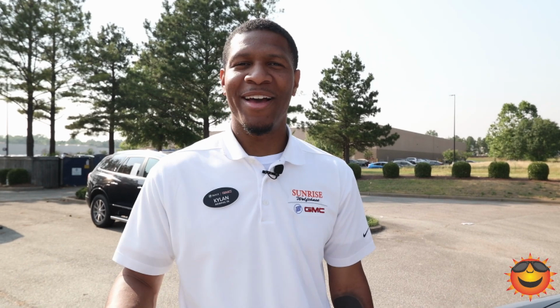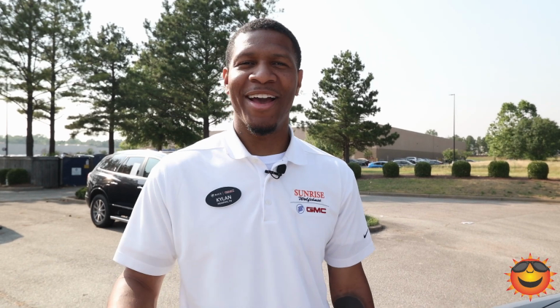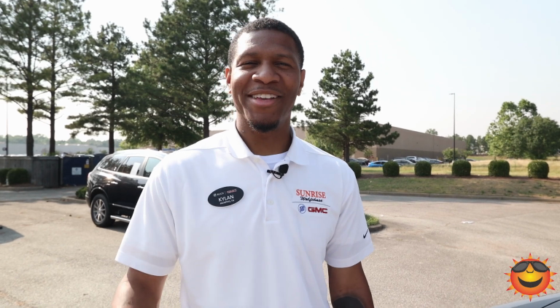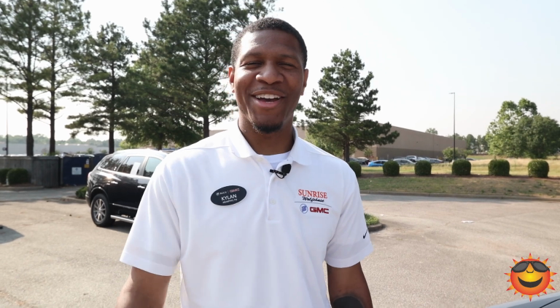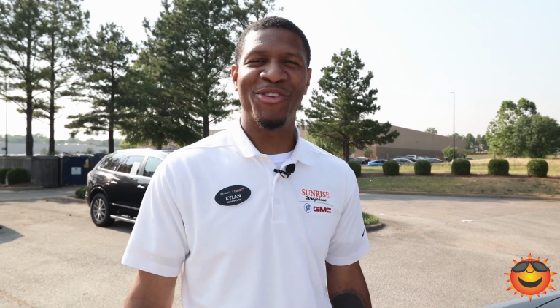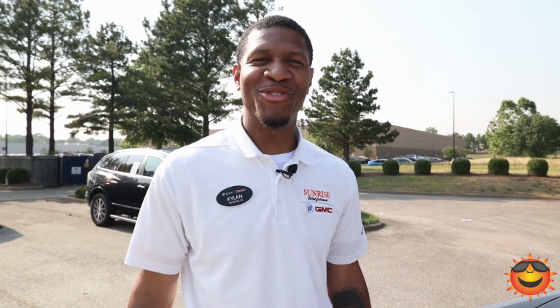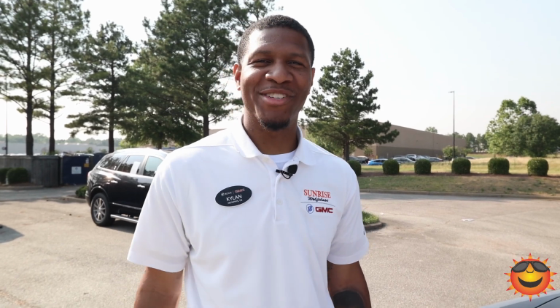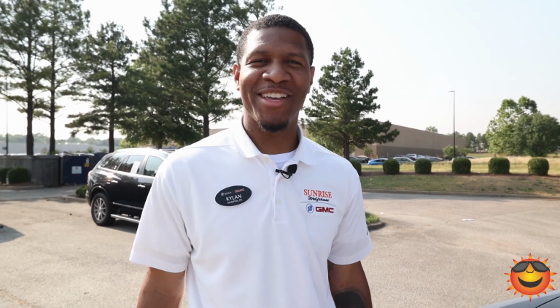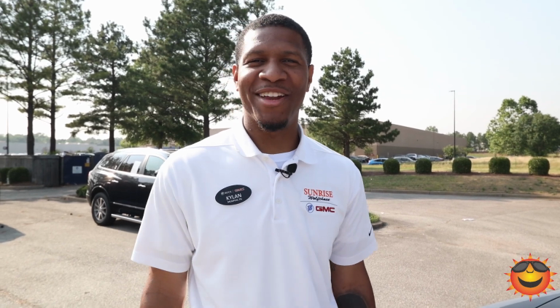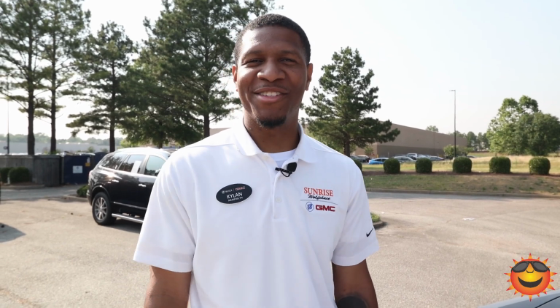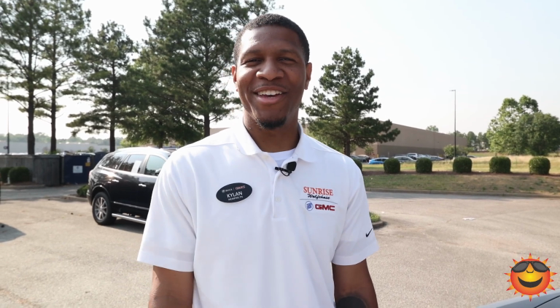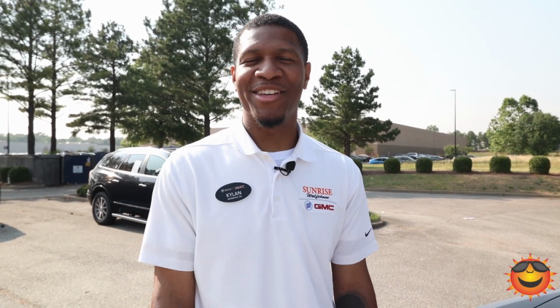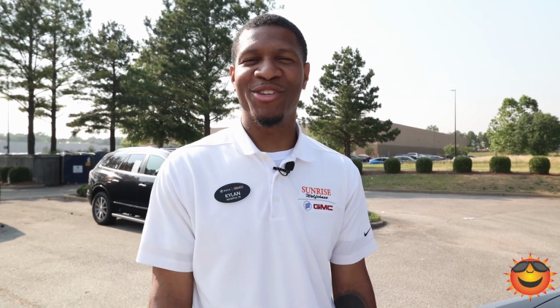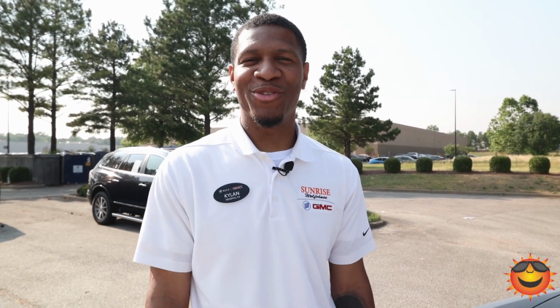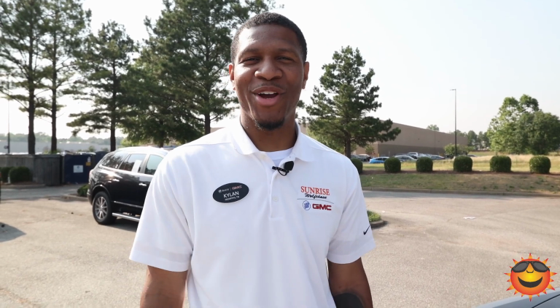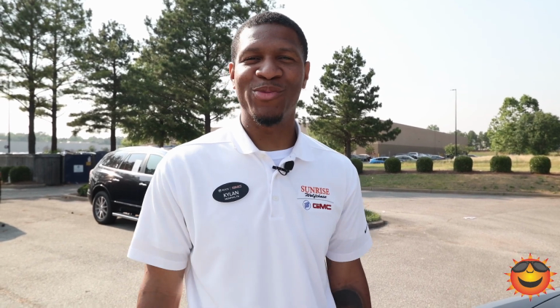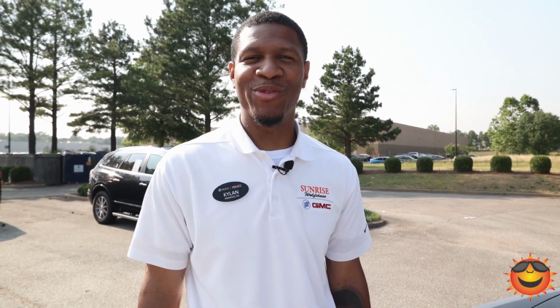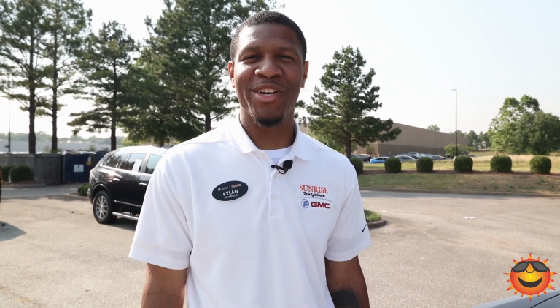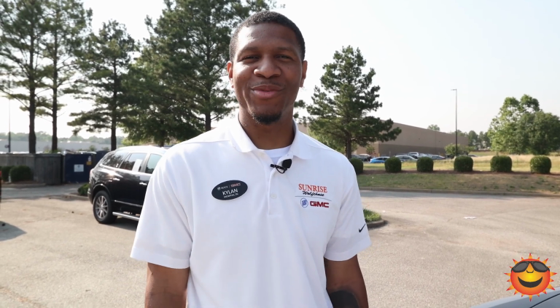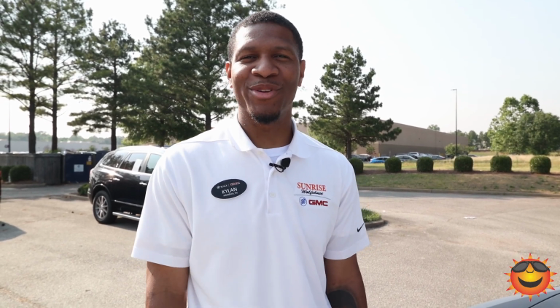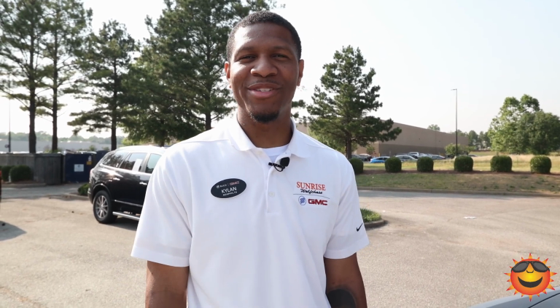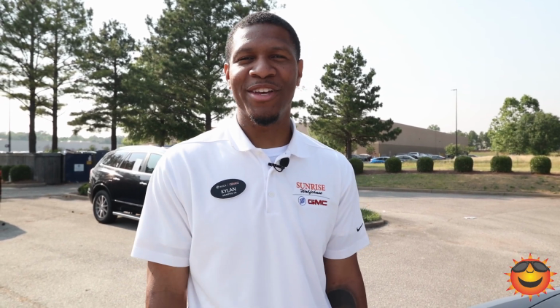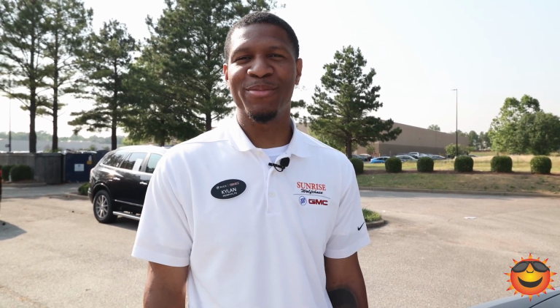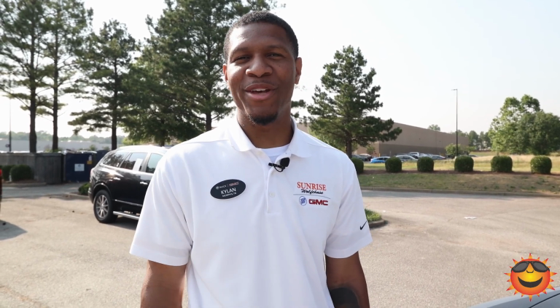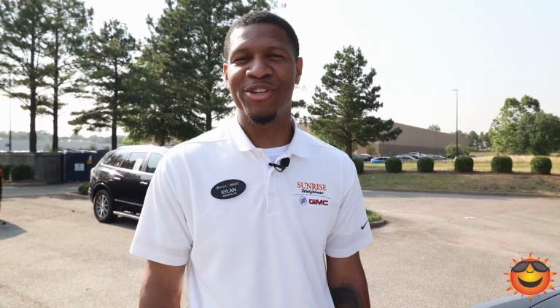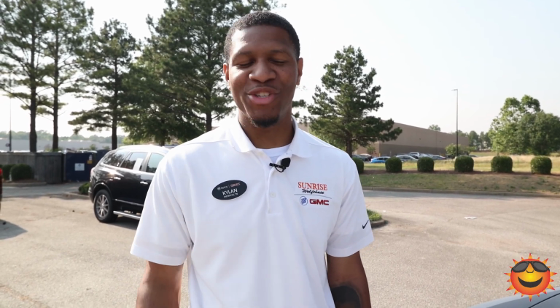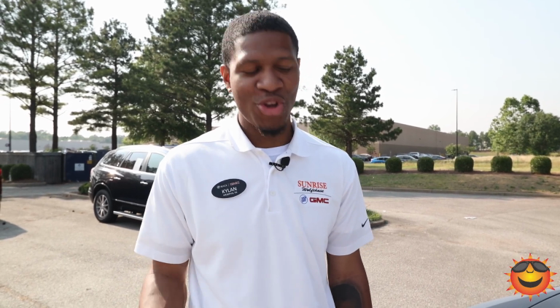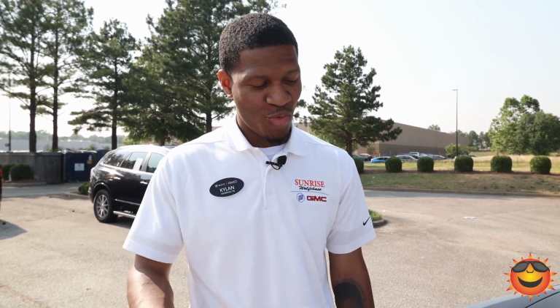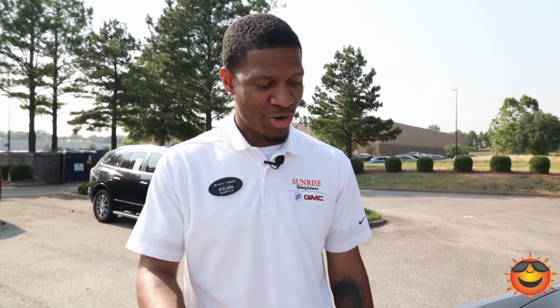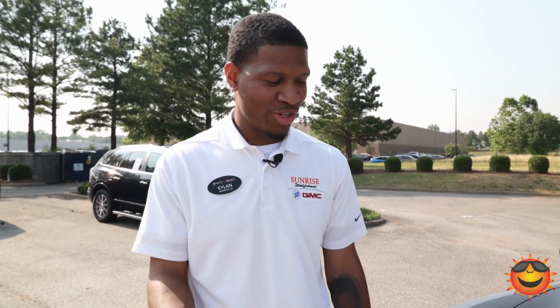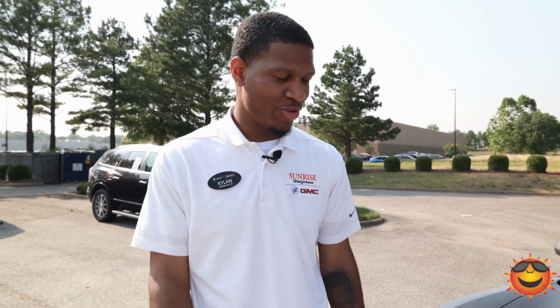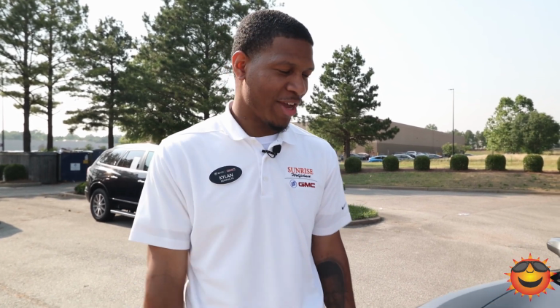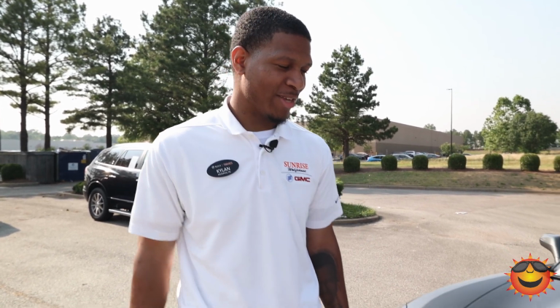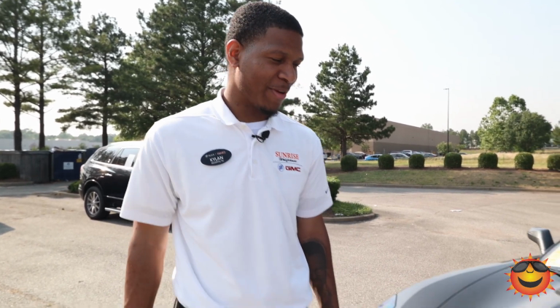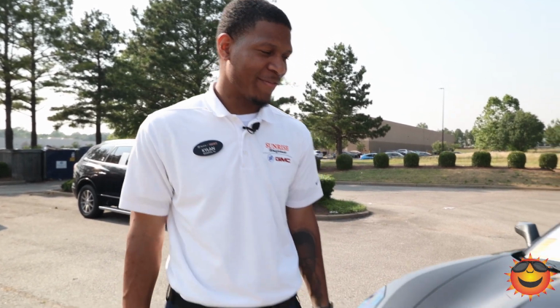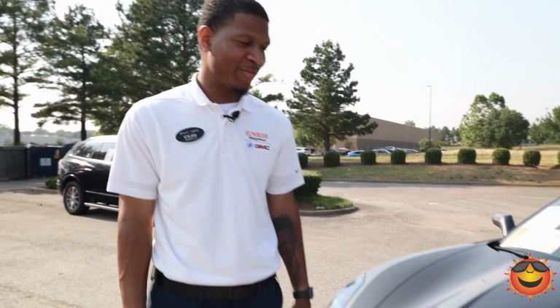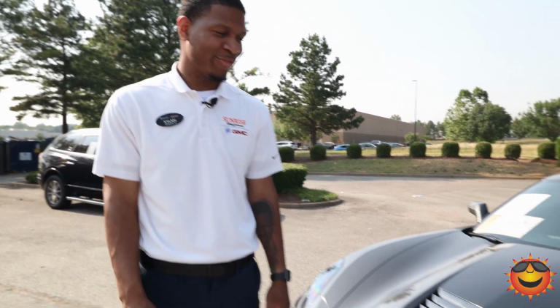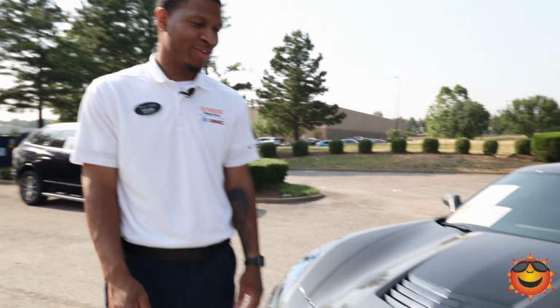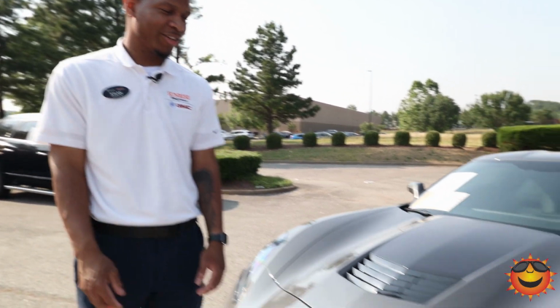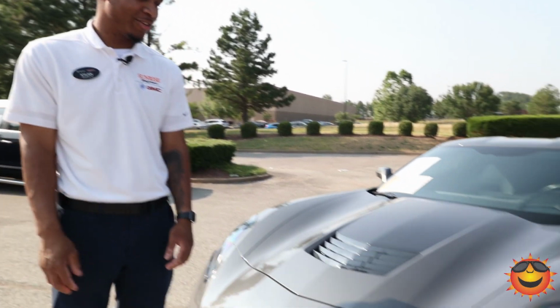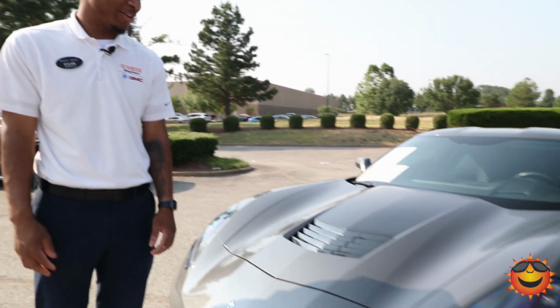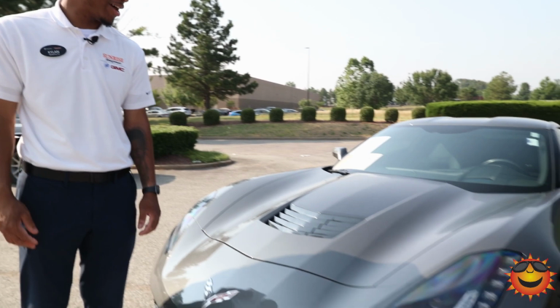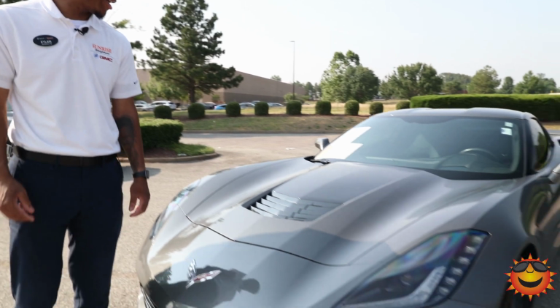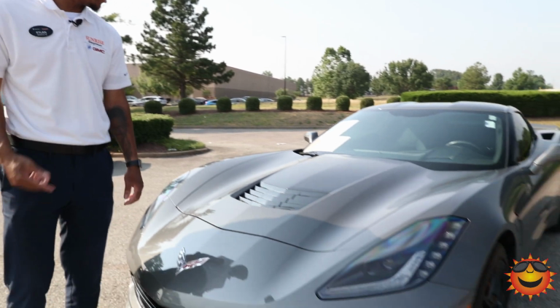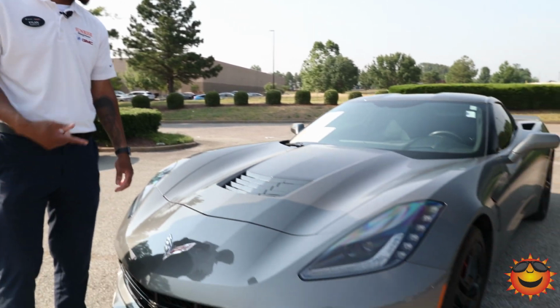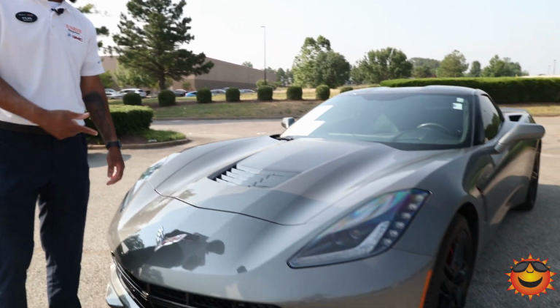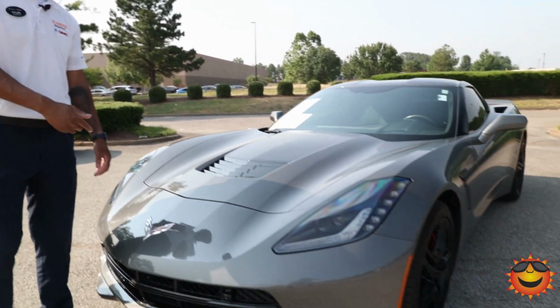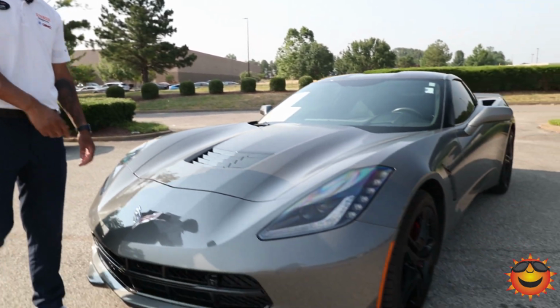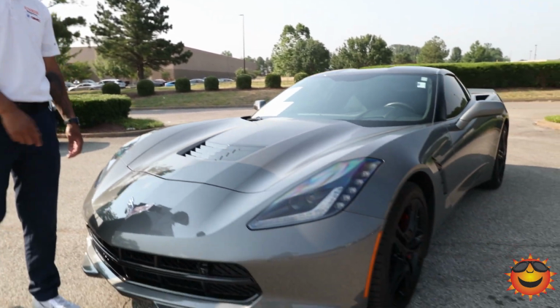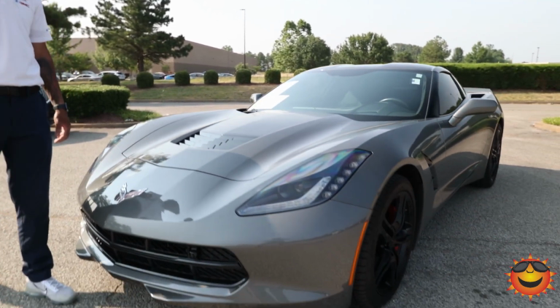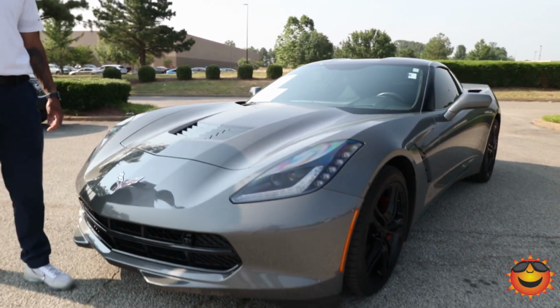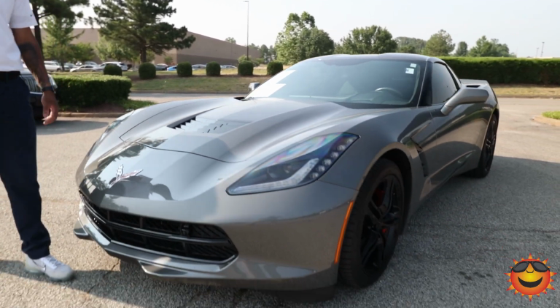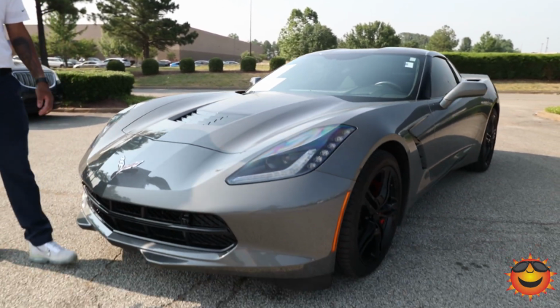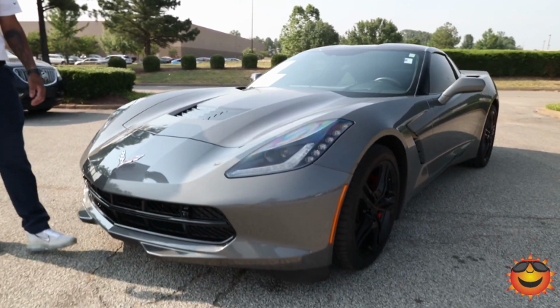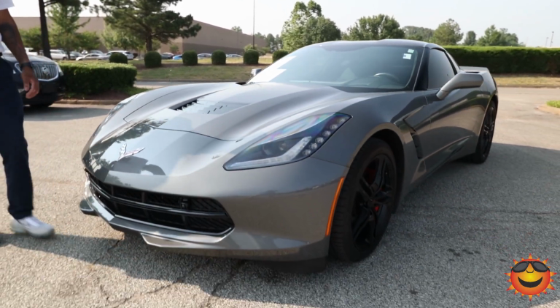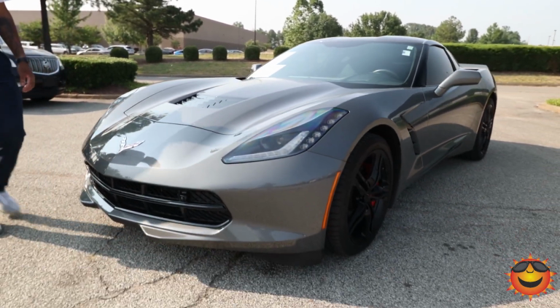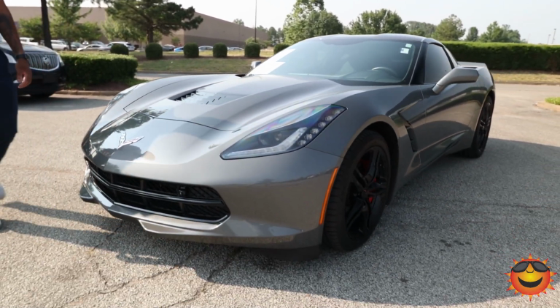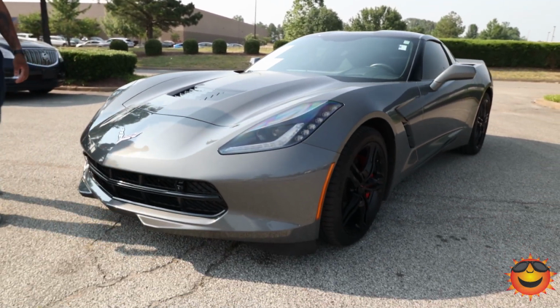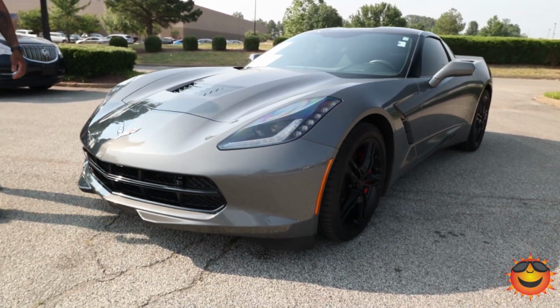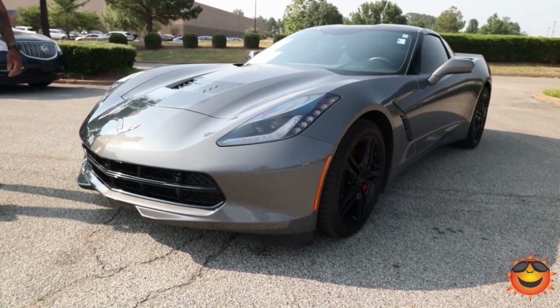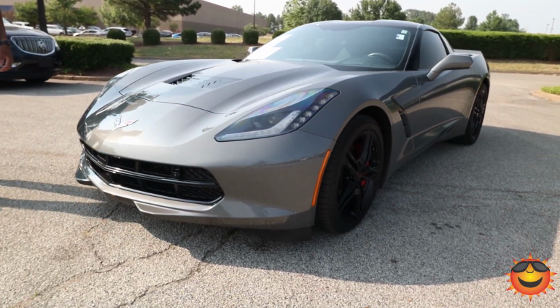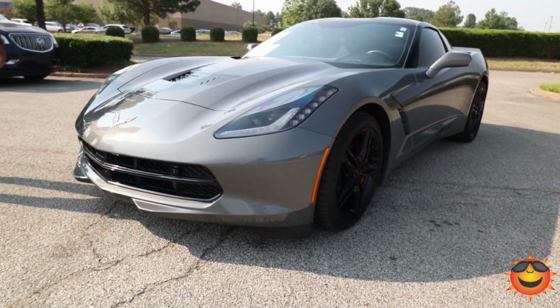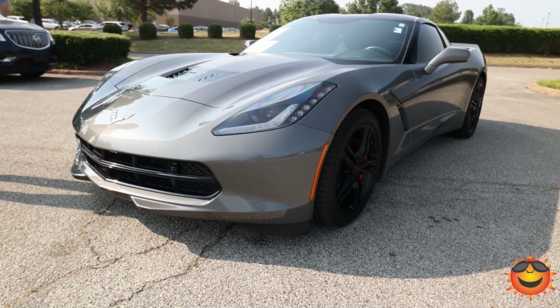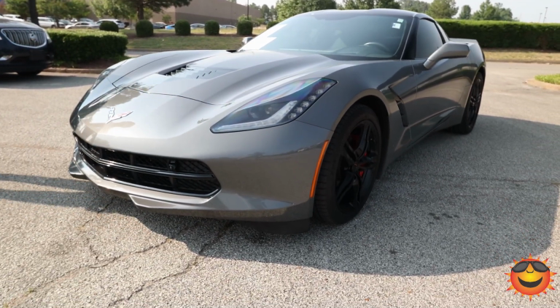Hi guys, how you doing? It's Kyle Lantini at Sunrise Wolfchase, one of the sales managers. I want to show you guys my favorite vehicle on the lot, our 2016 Chevy Corvette.